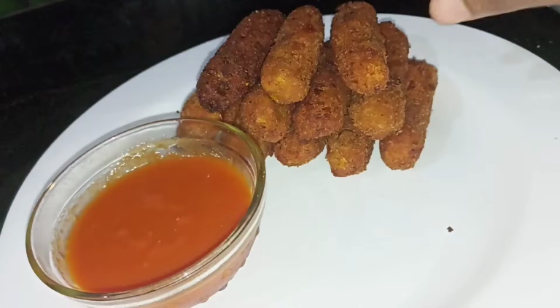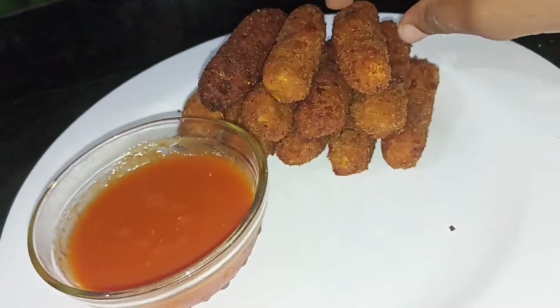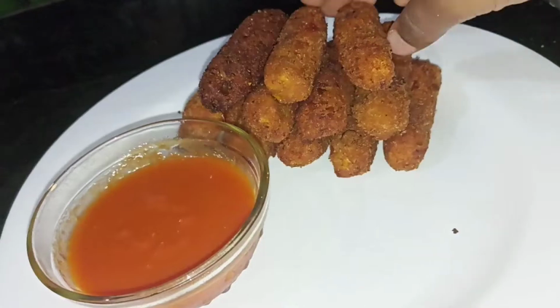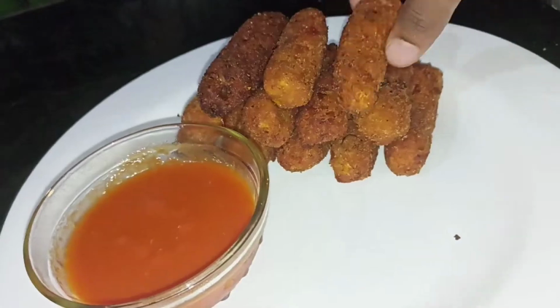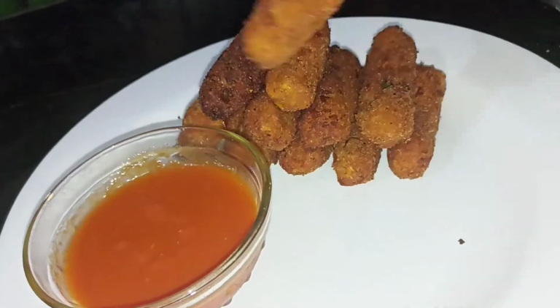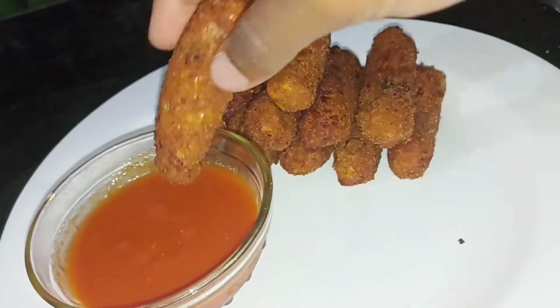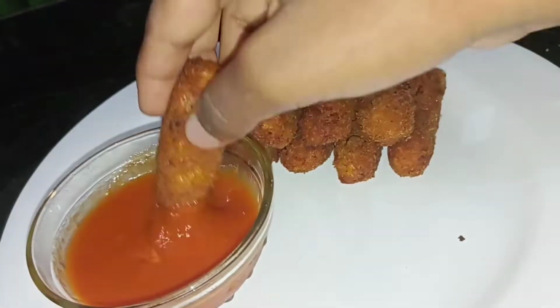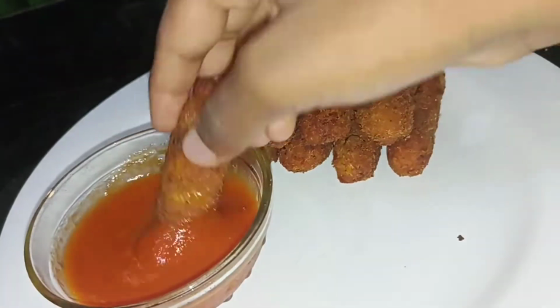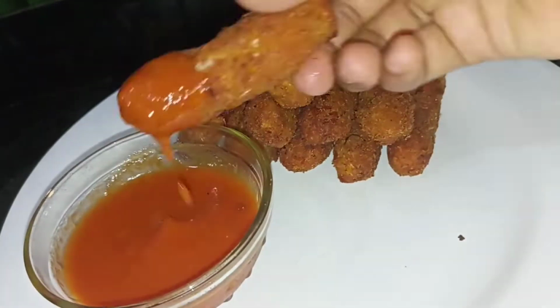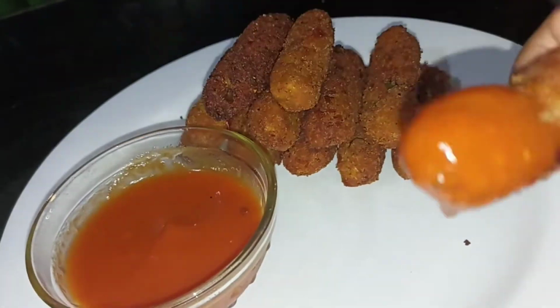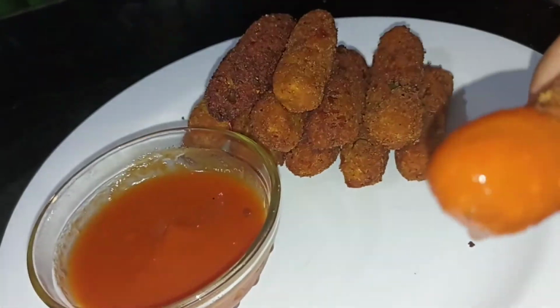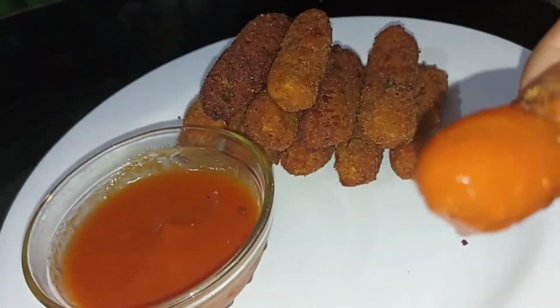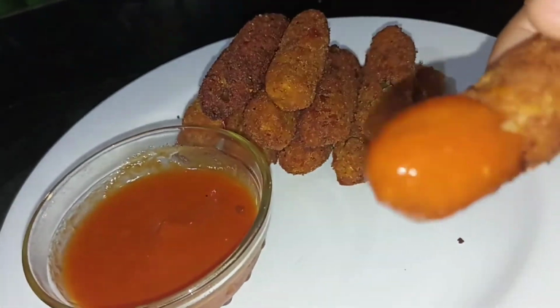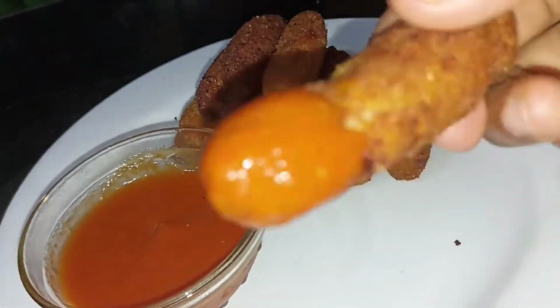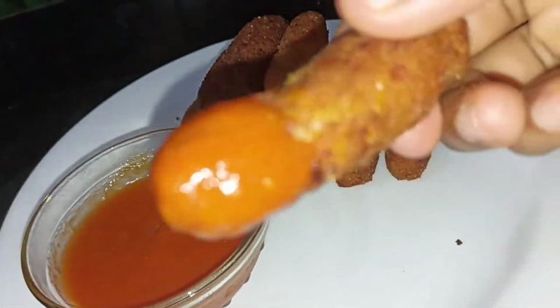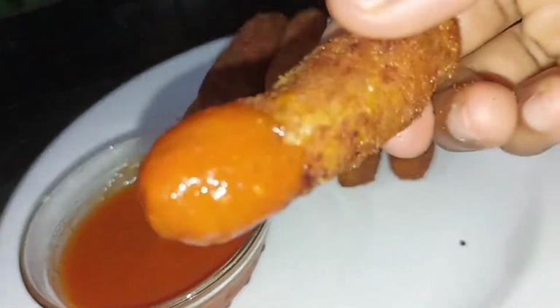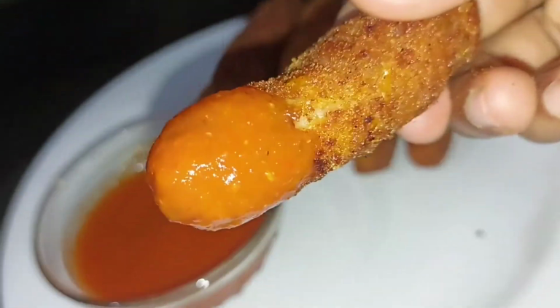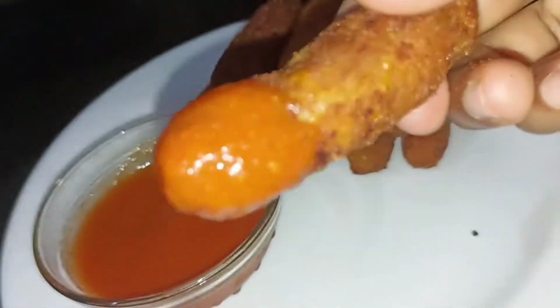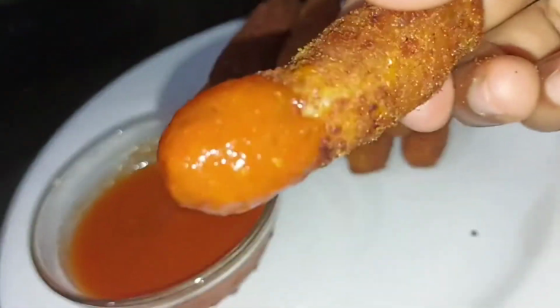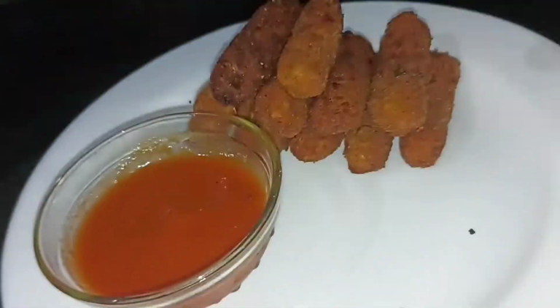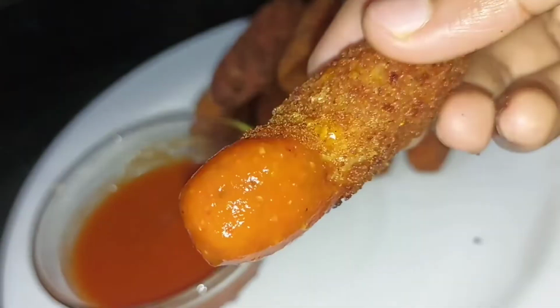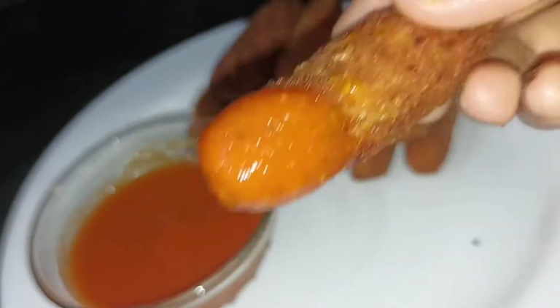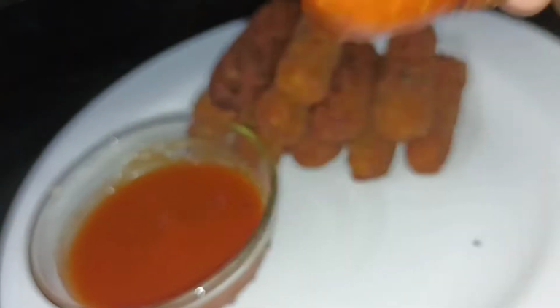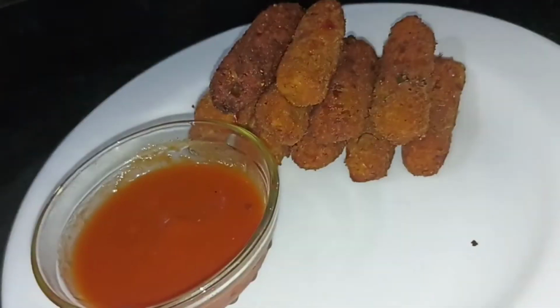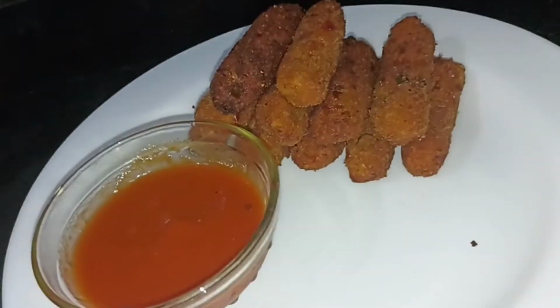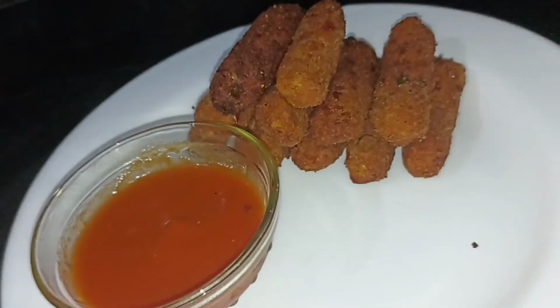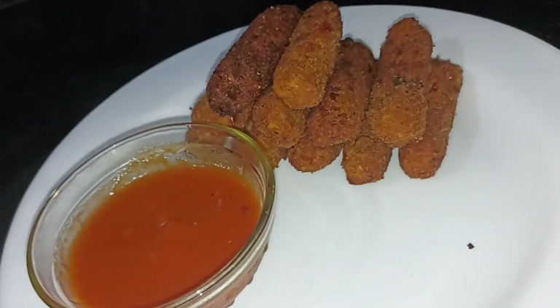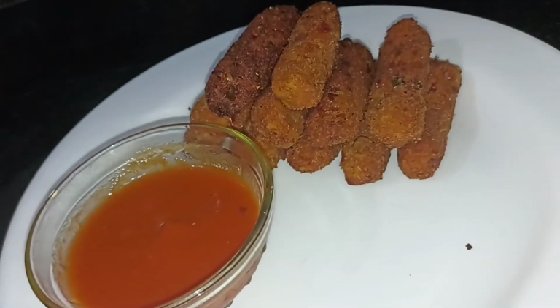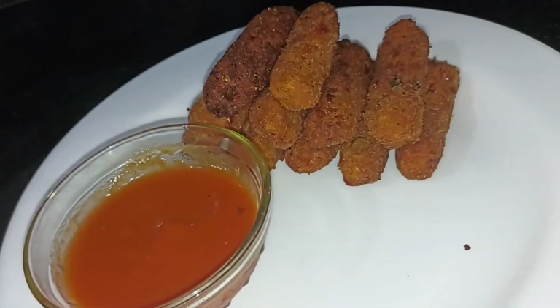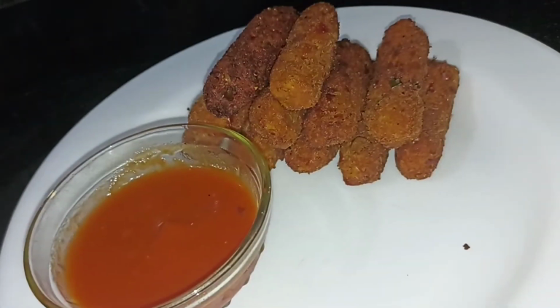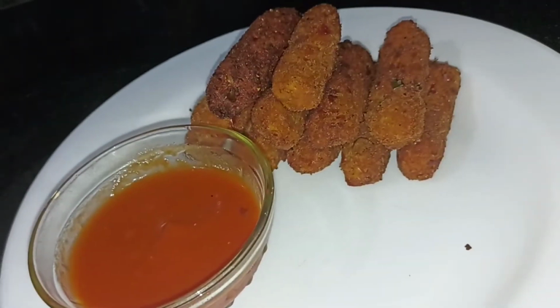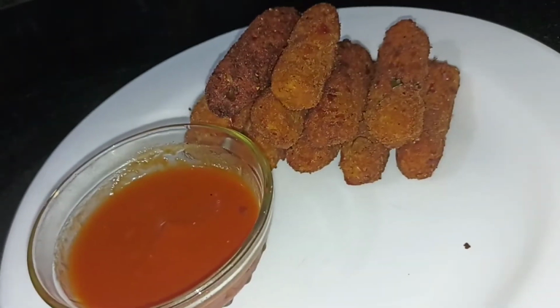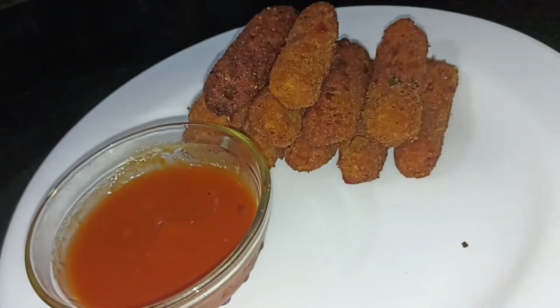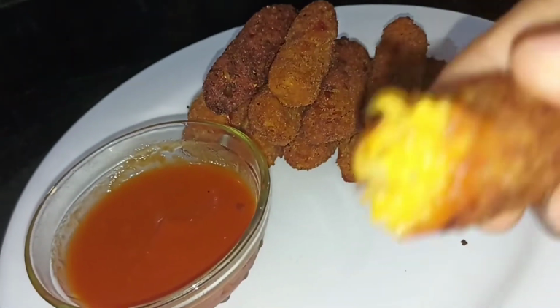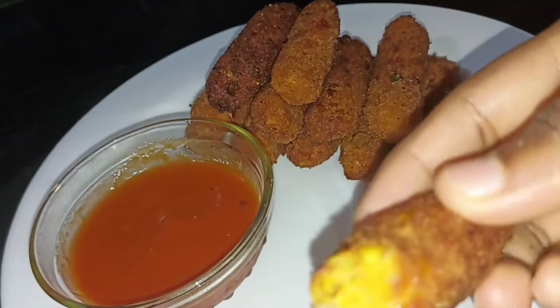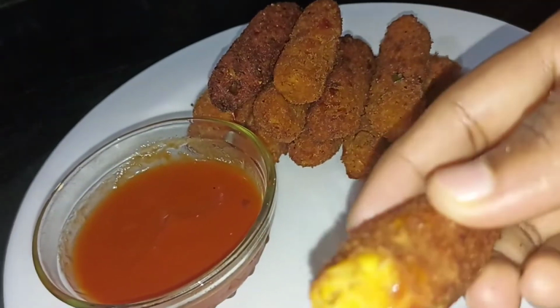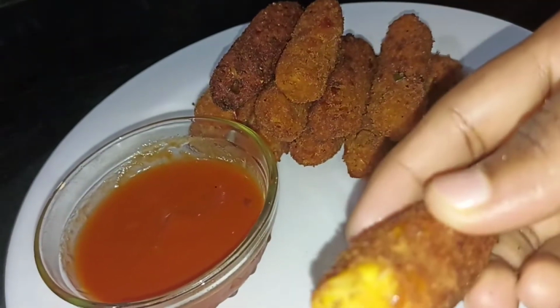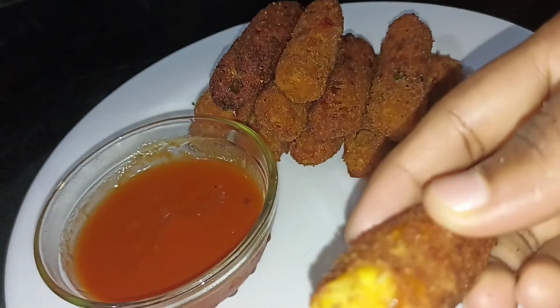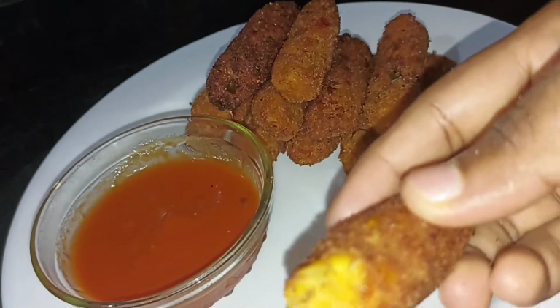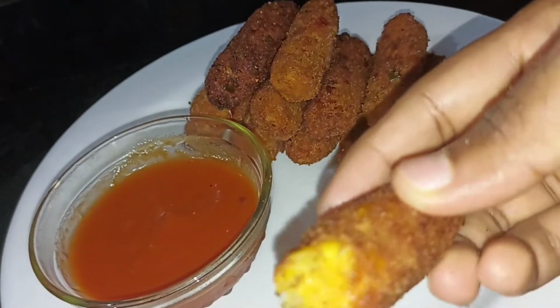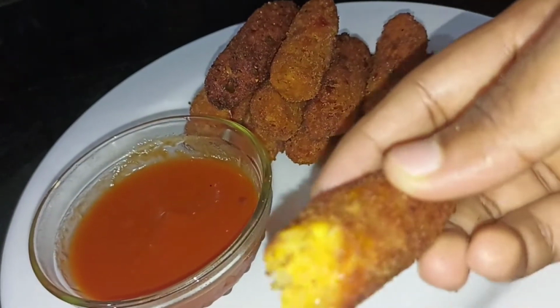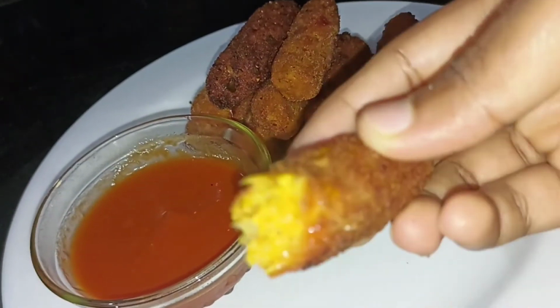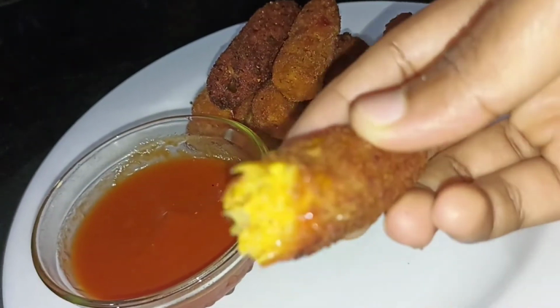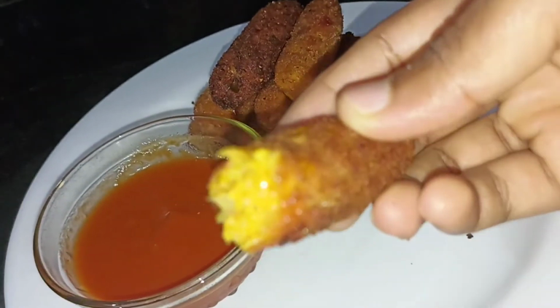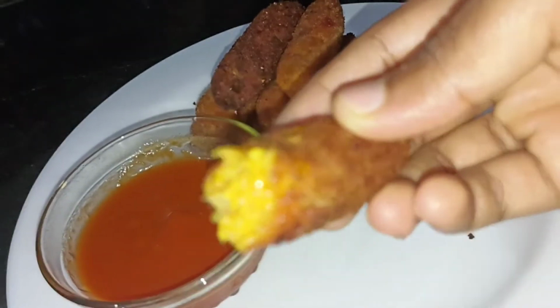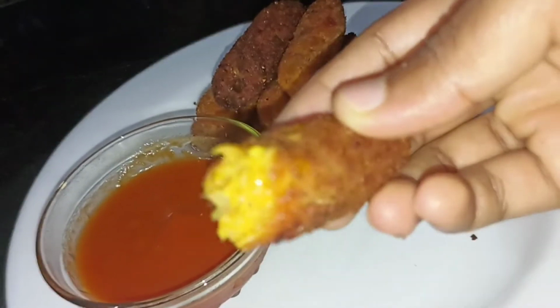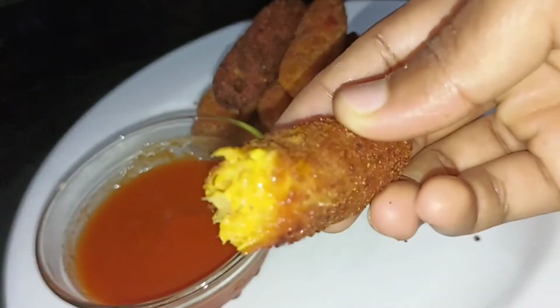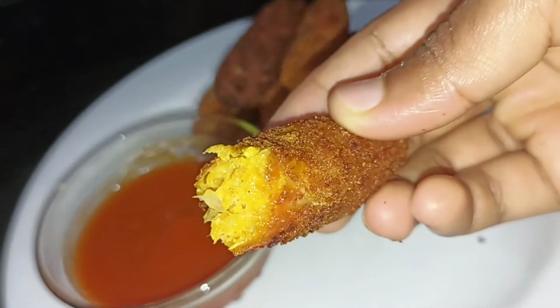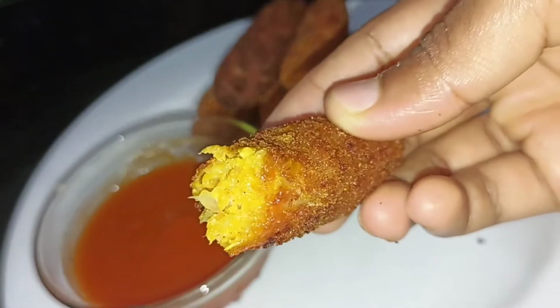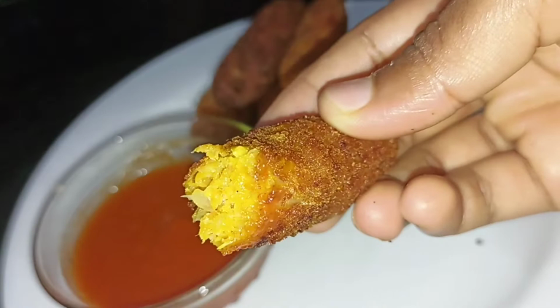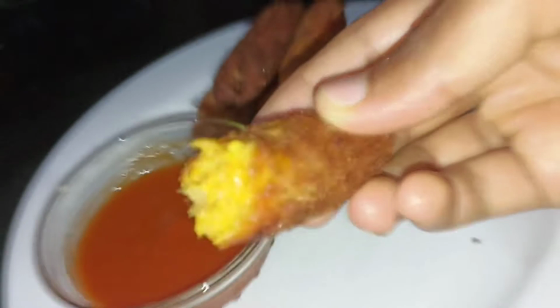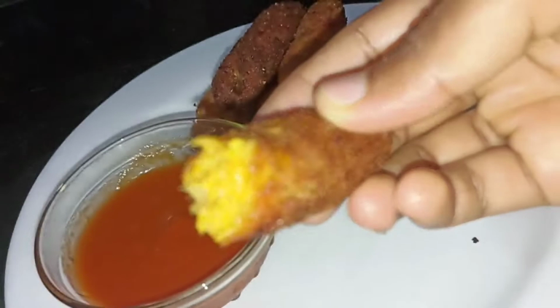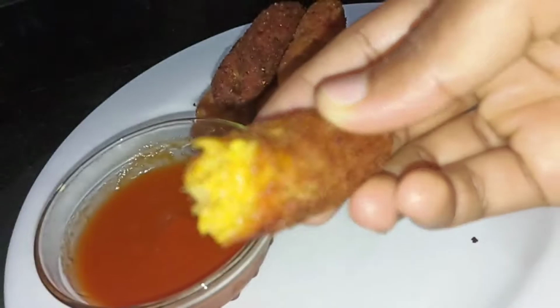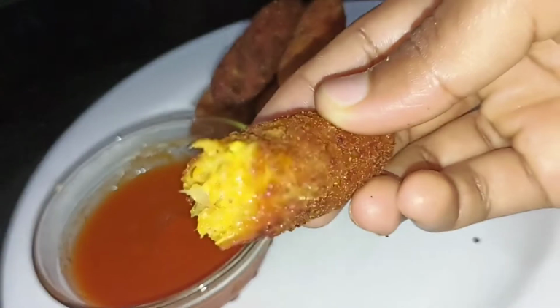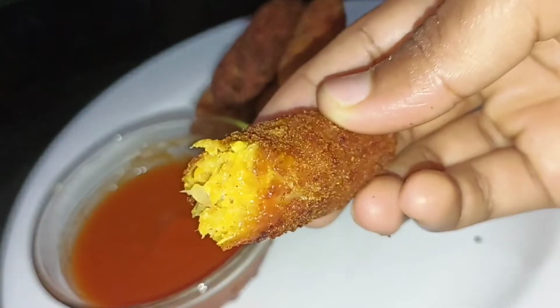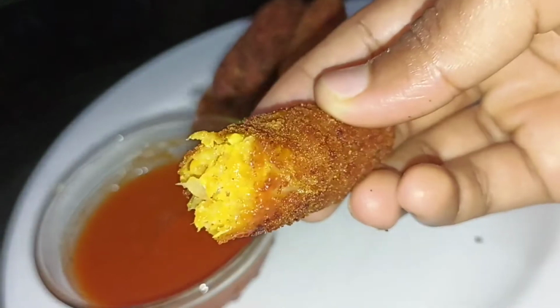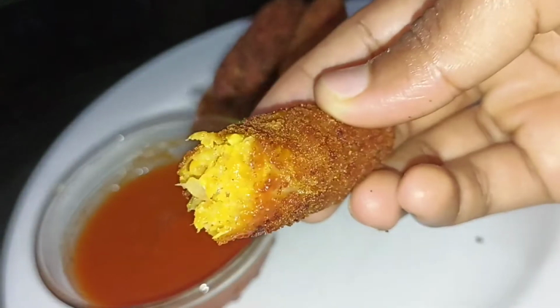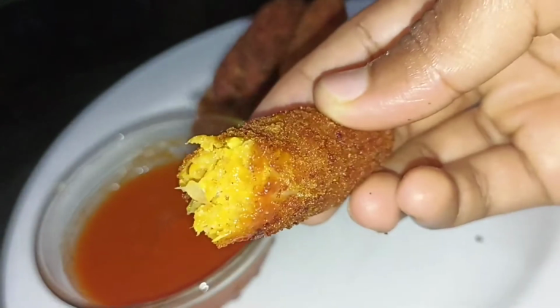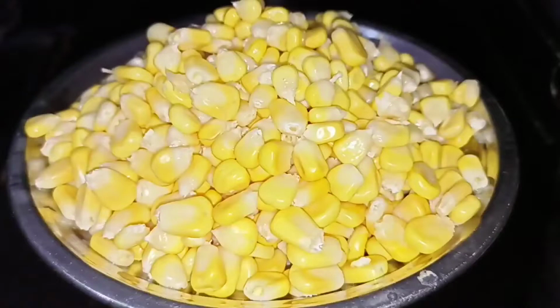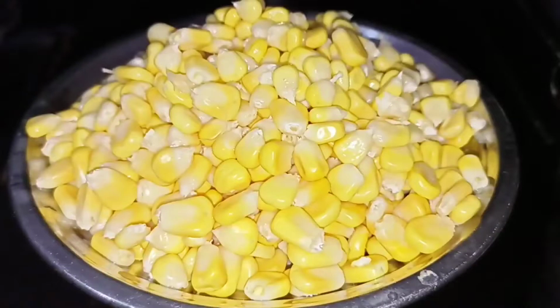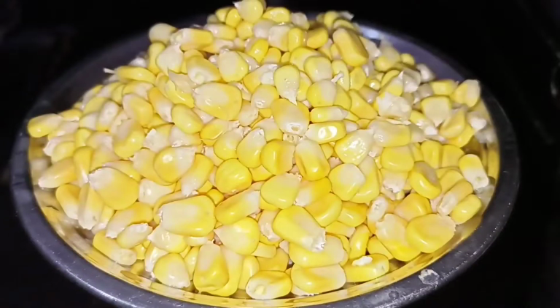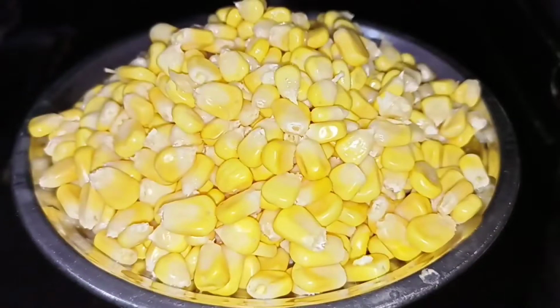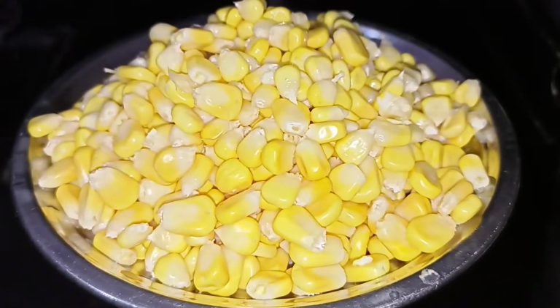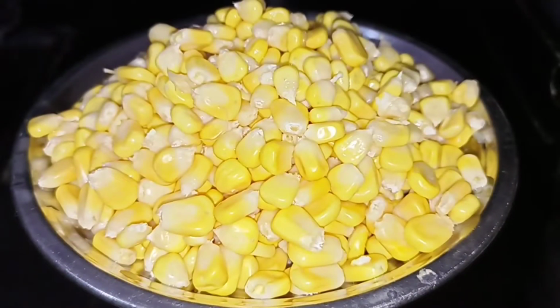In this video, we will make a corn cutlet.